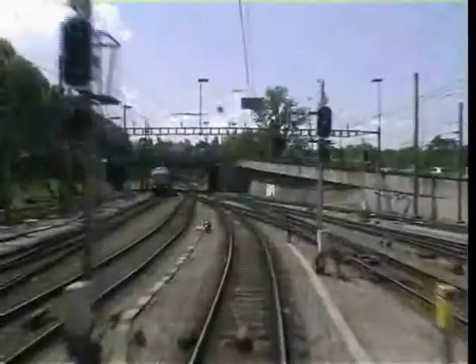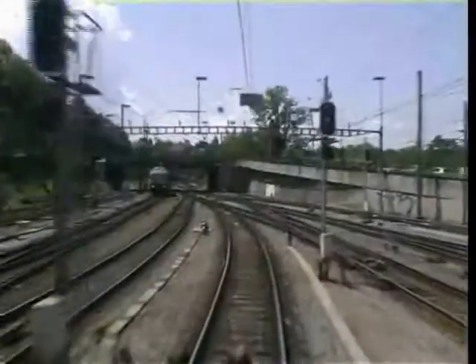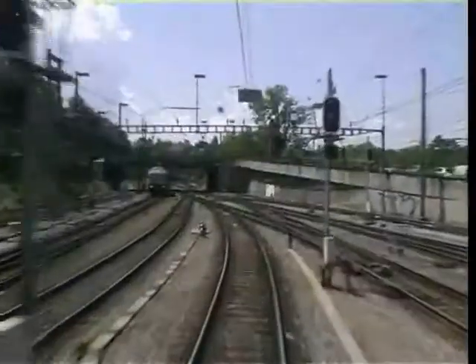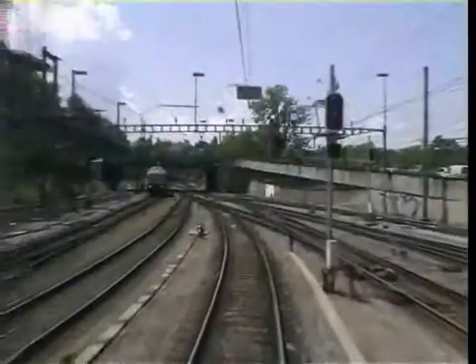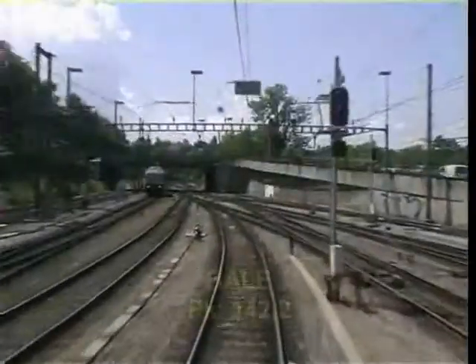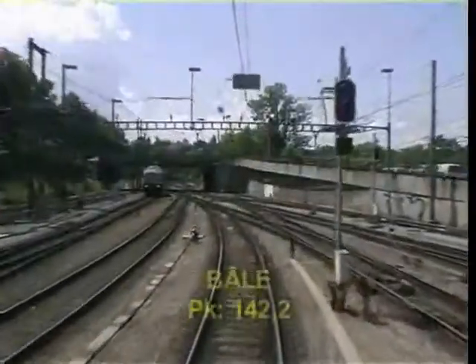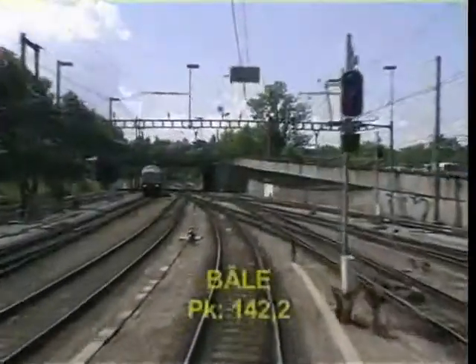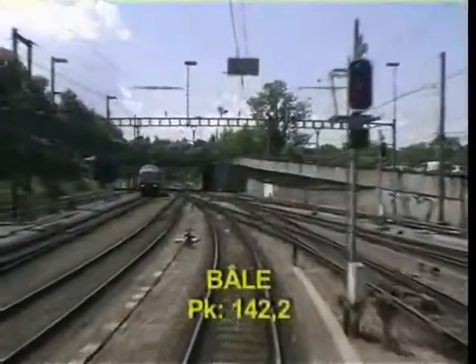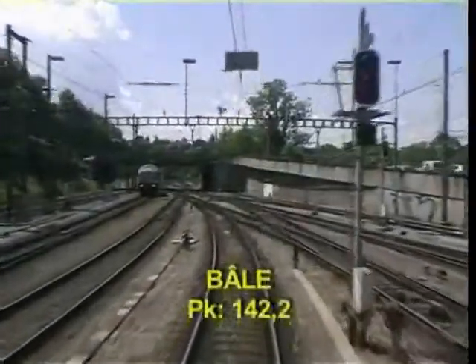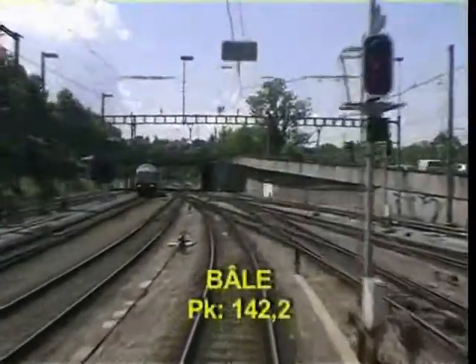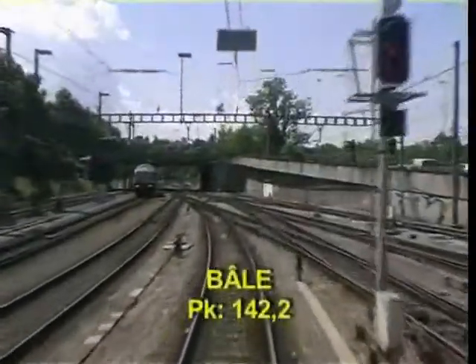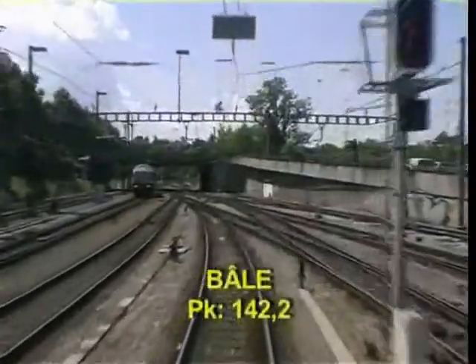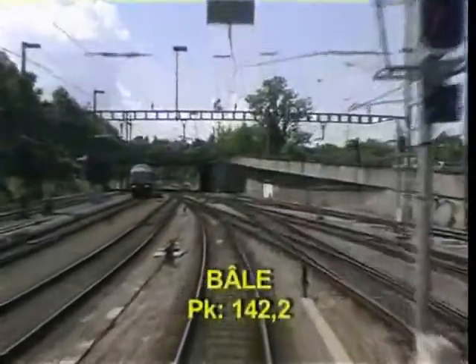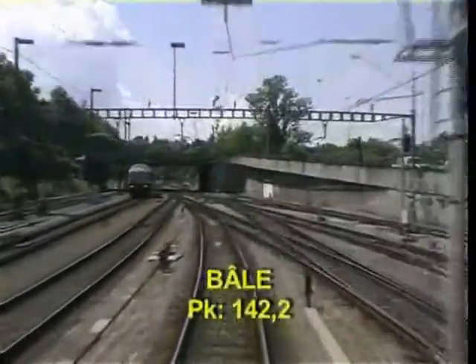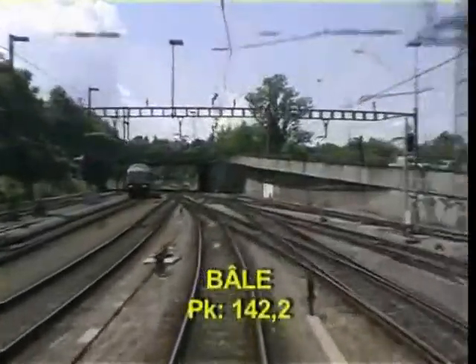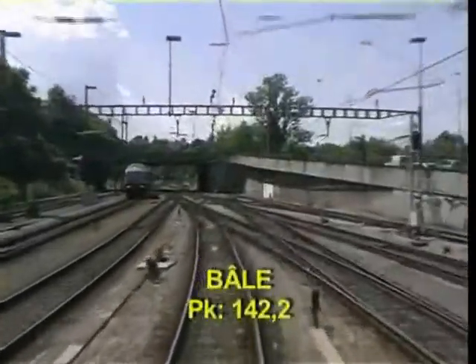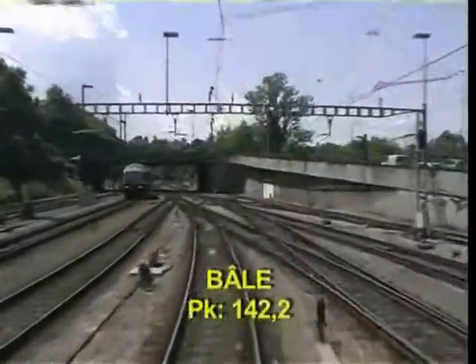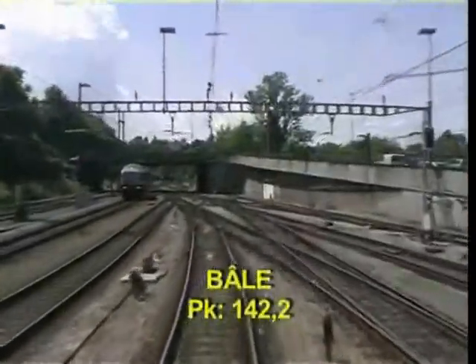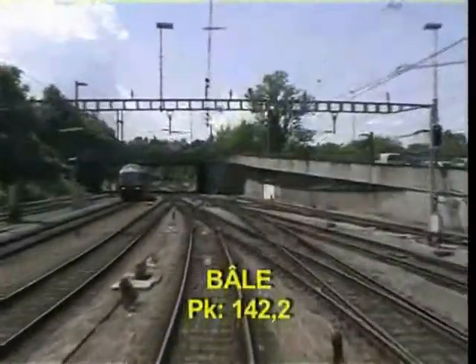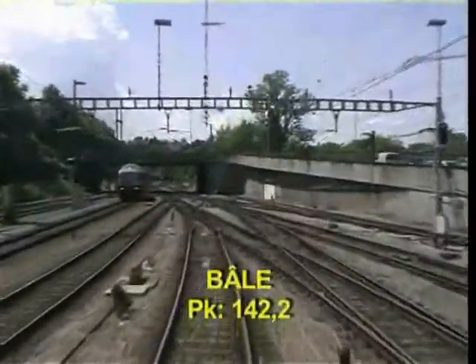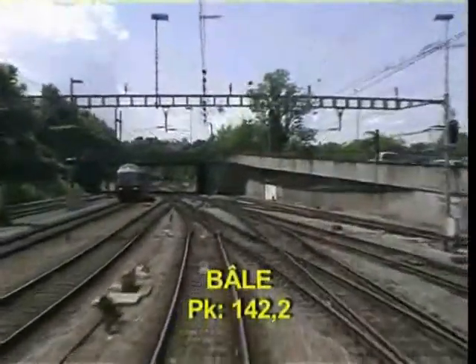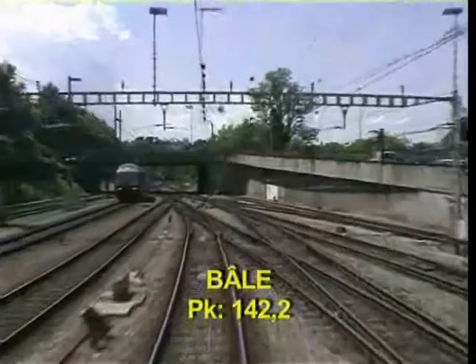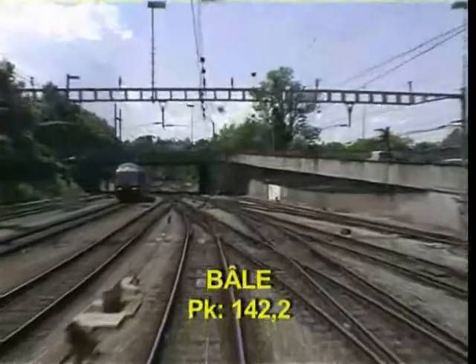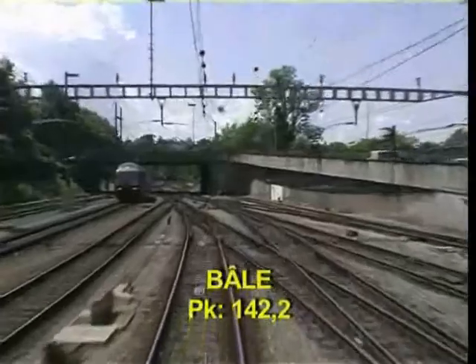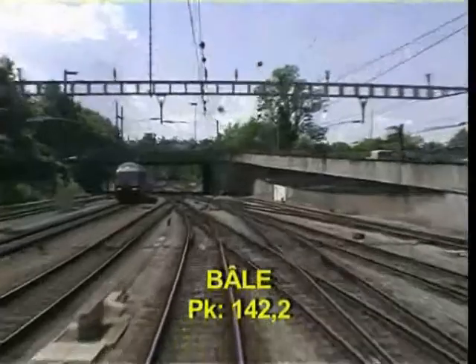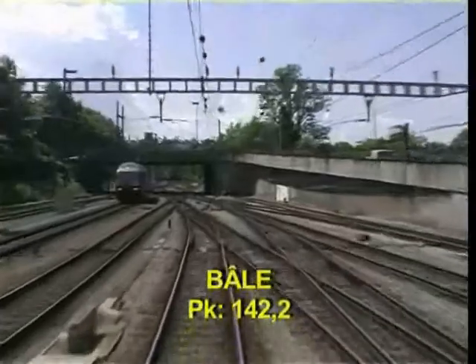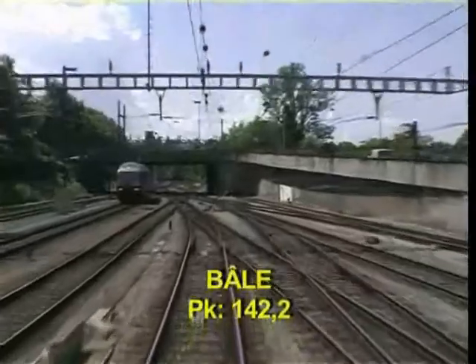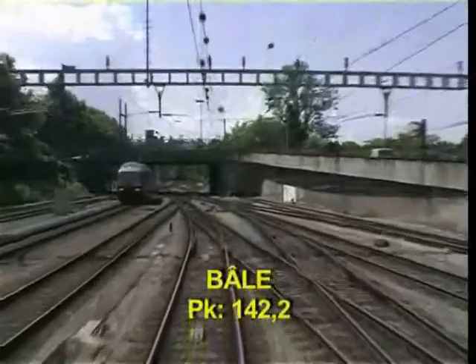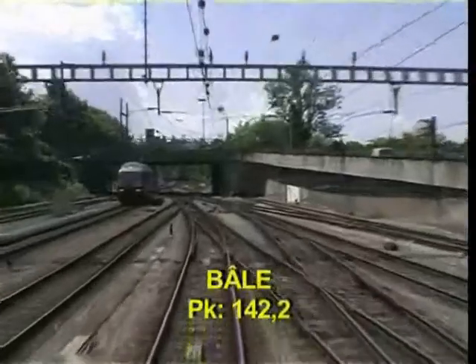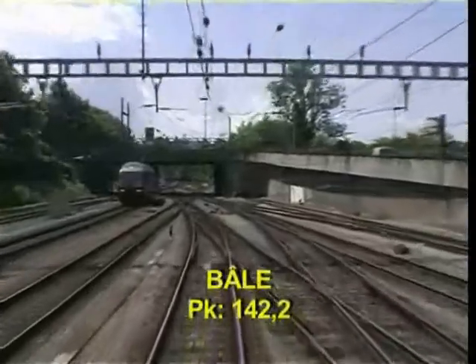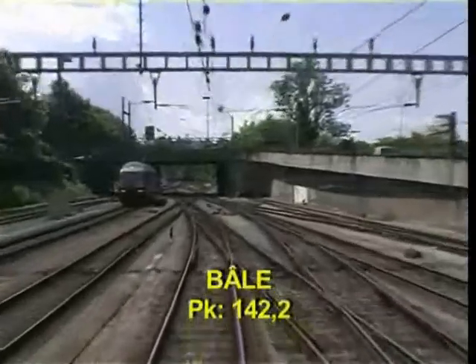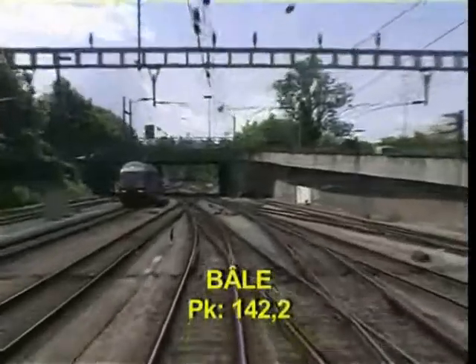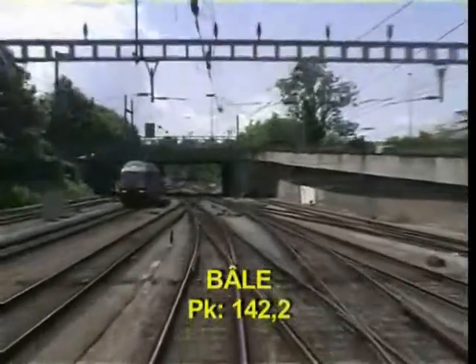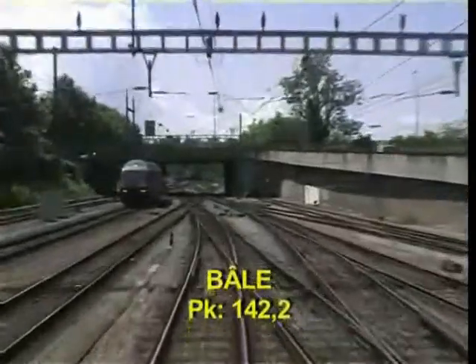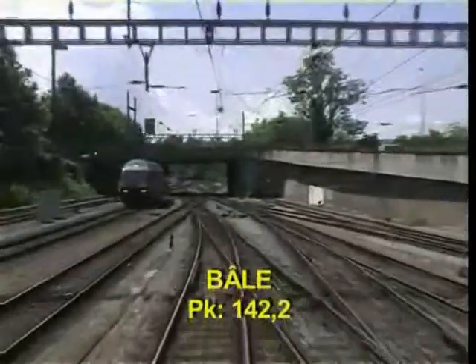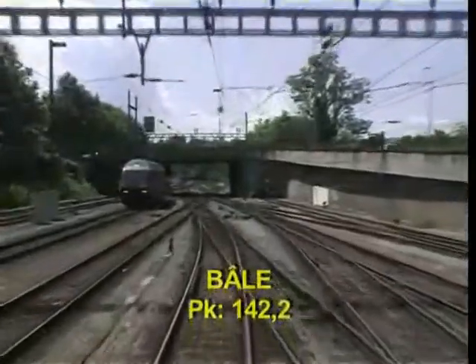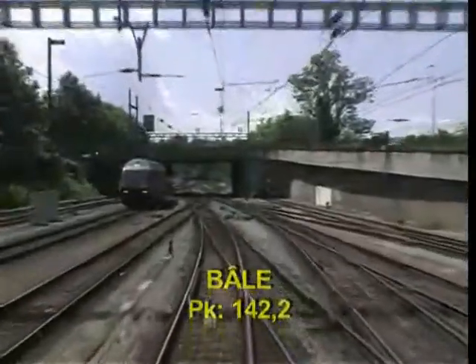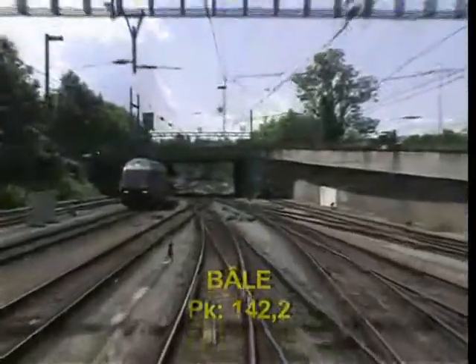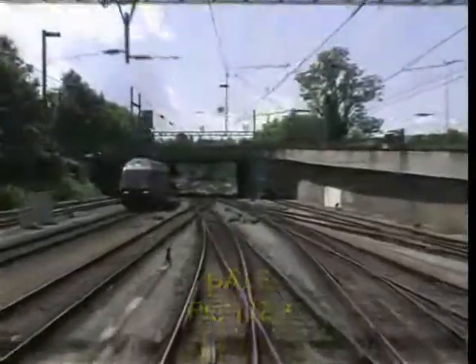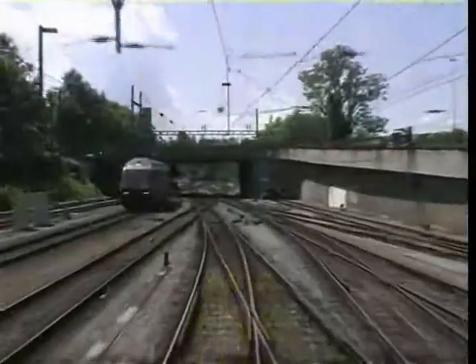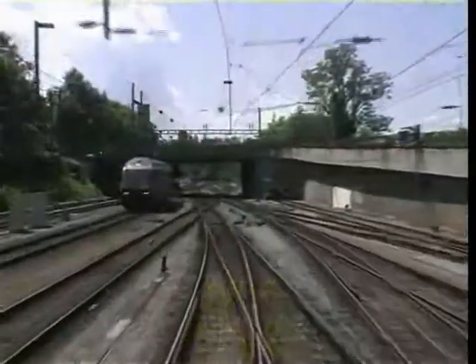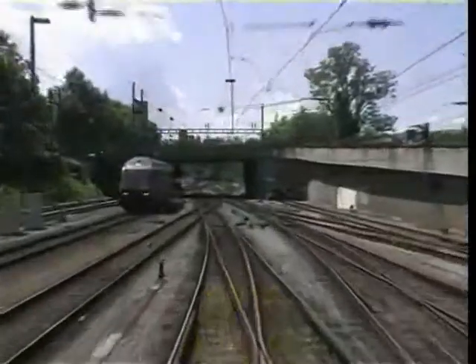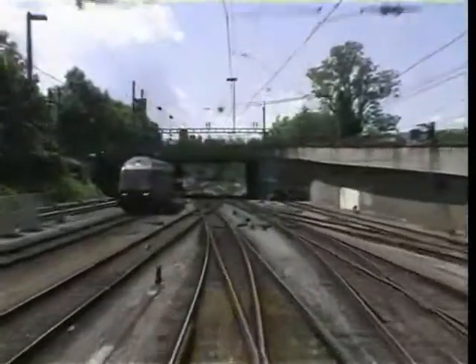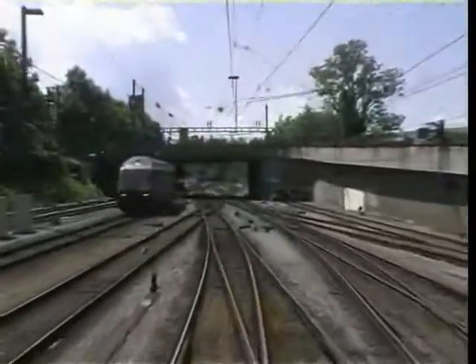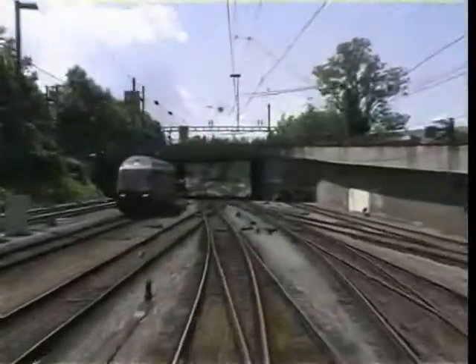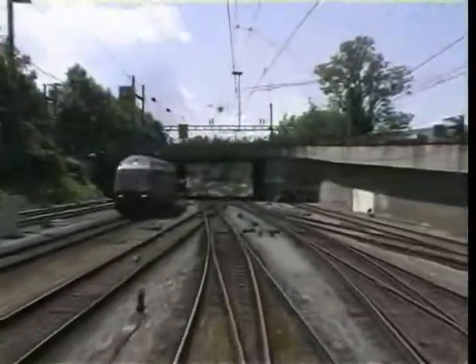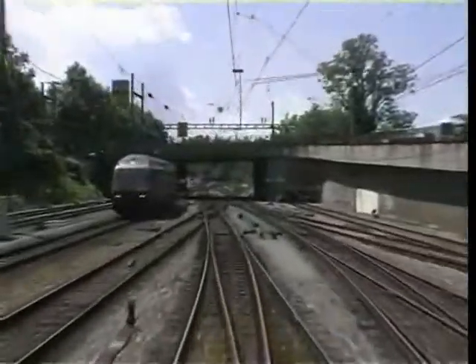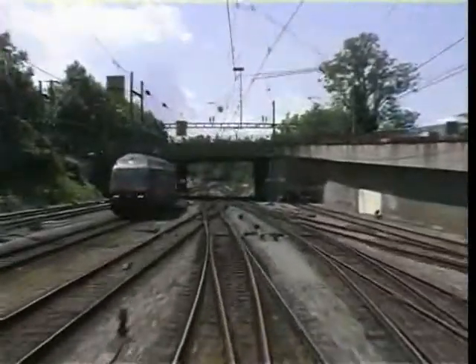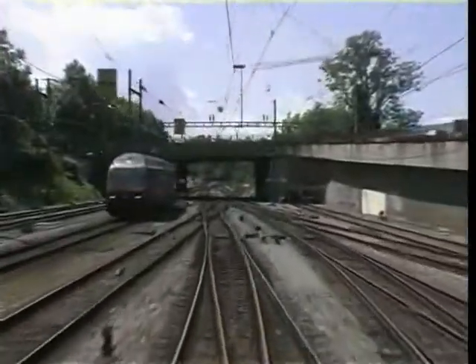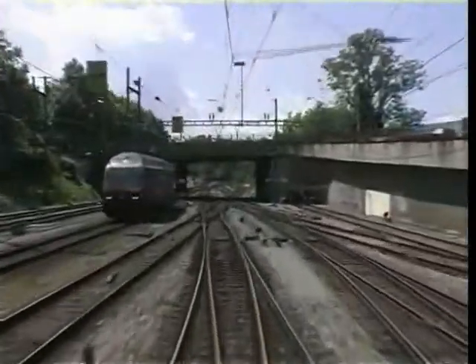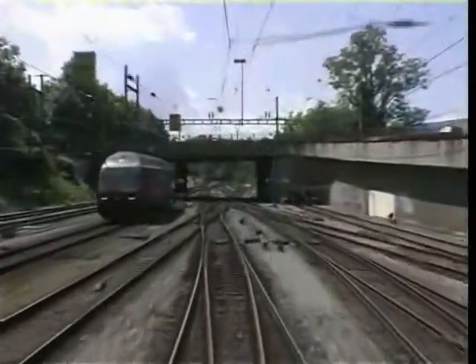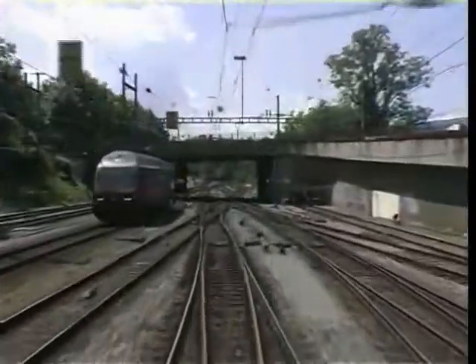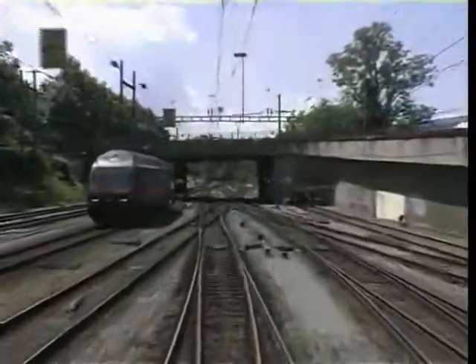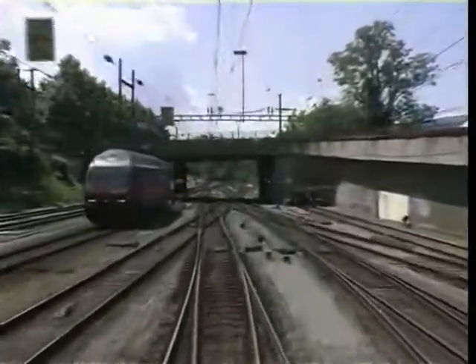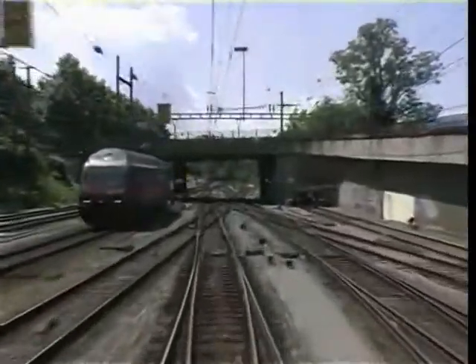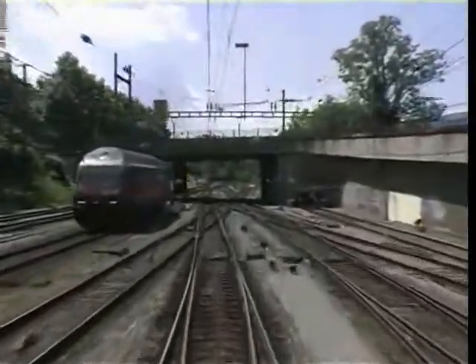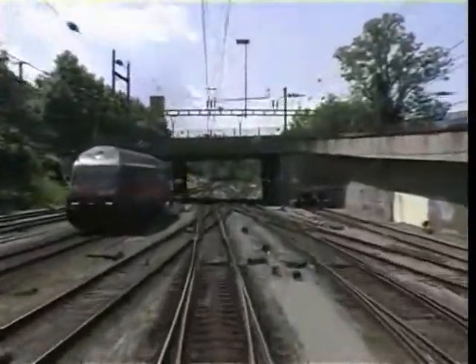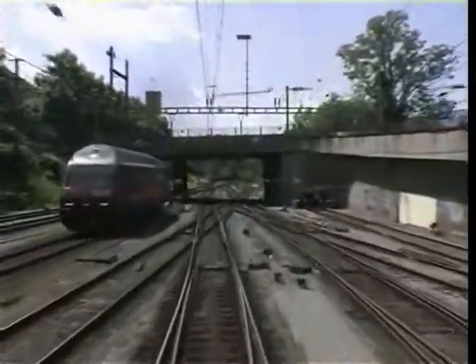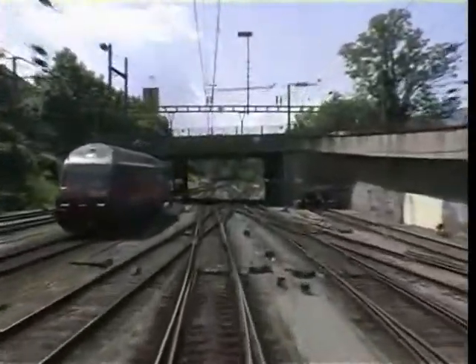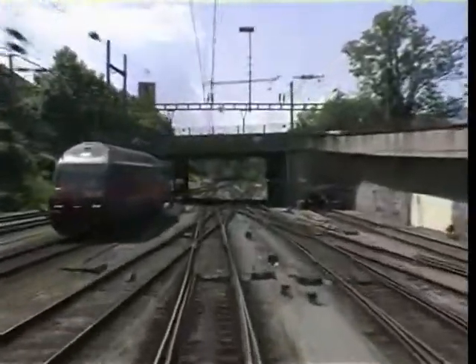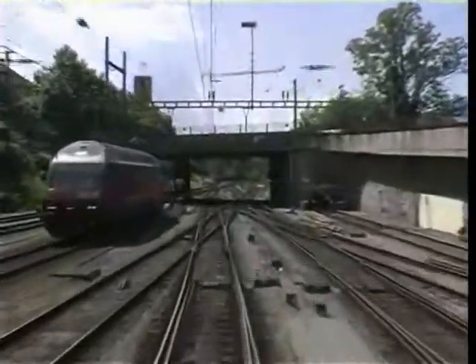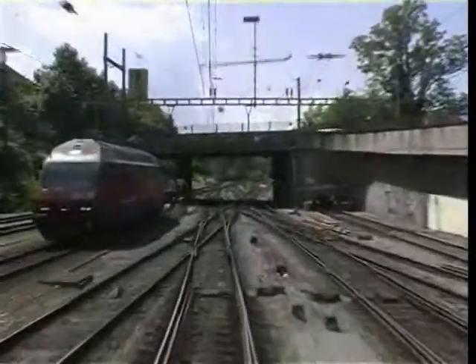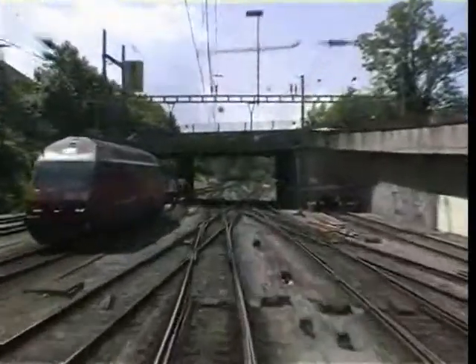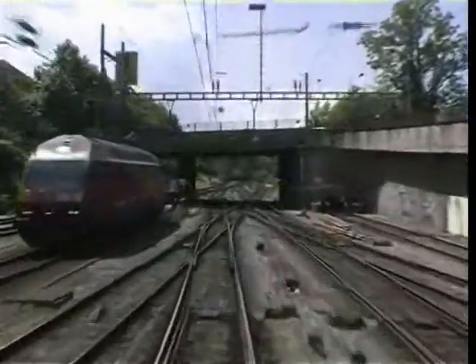Nous sommes sur la ligne 3 et l'origine des points kilométriques est Strasbourg. C'est parti.